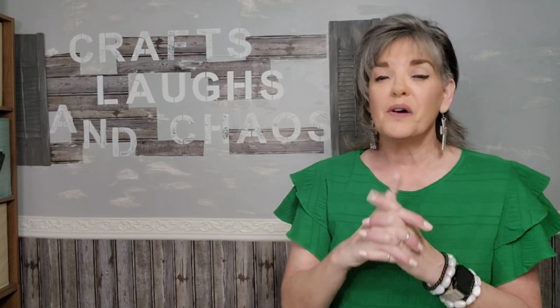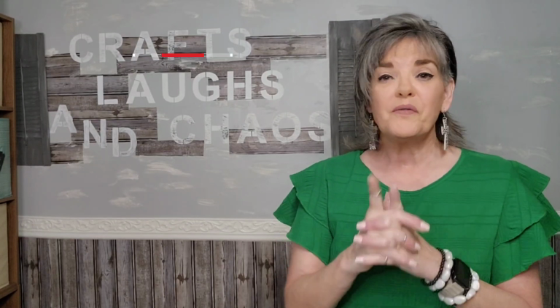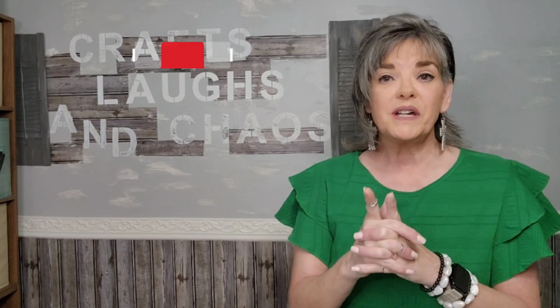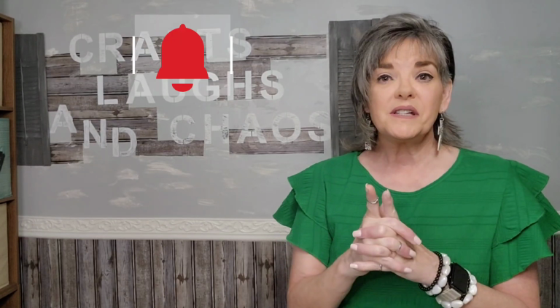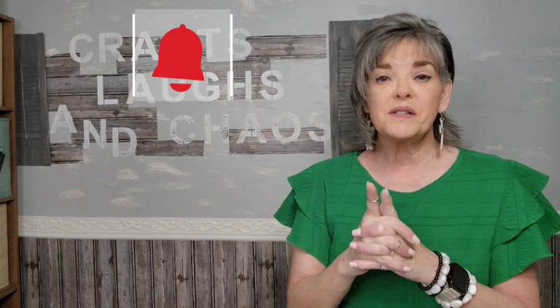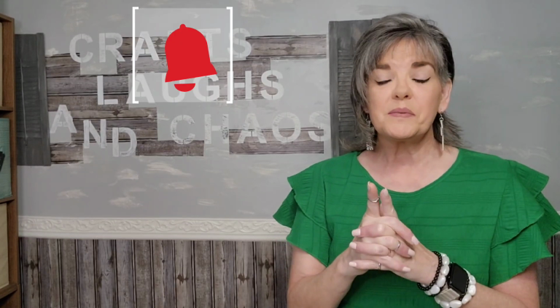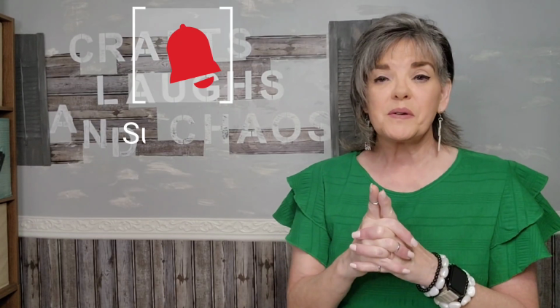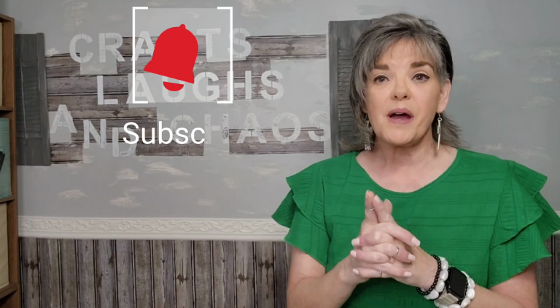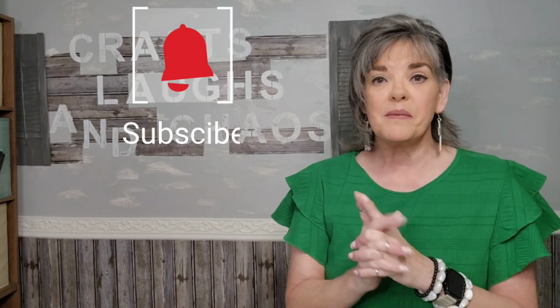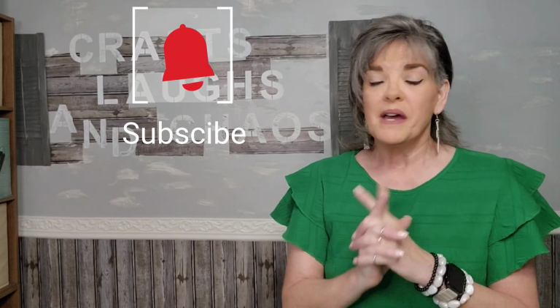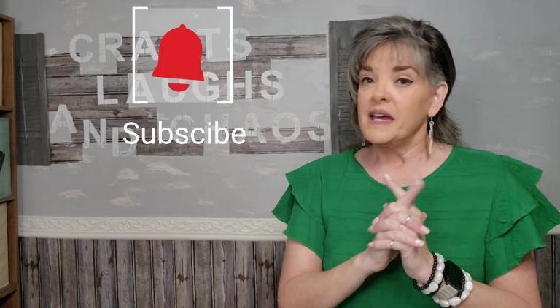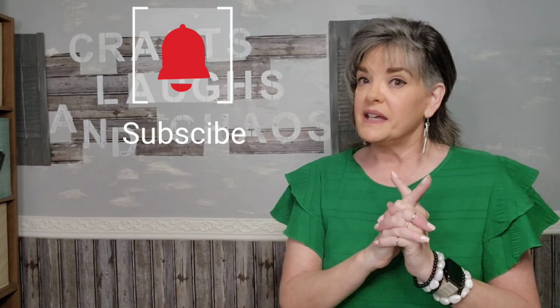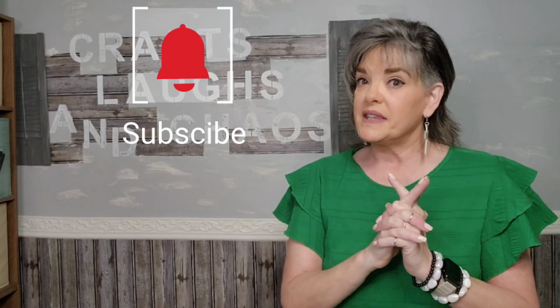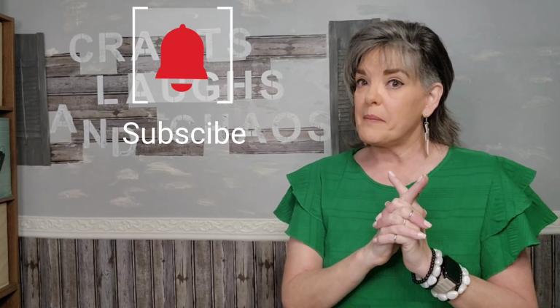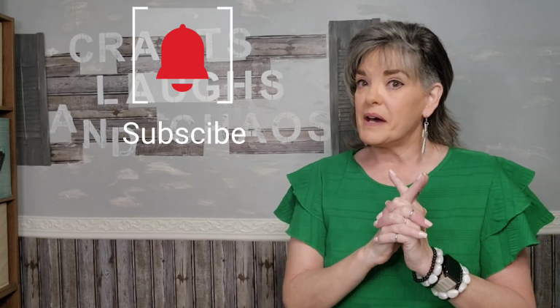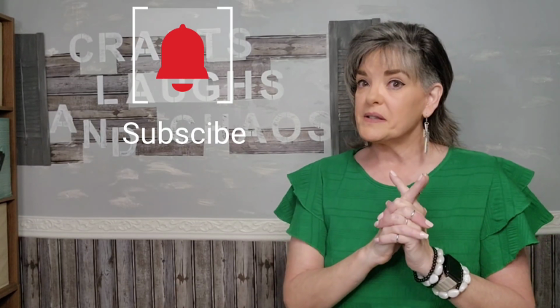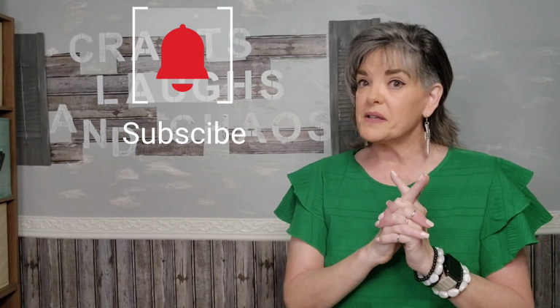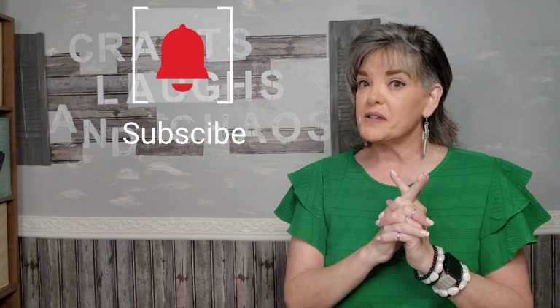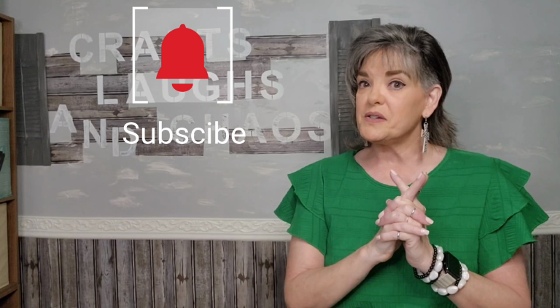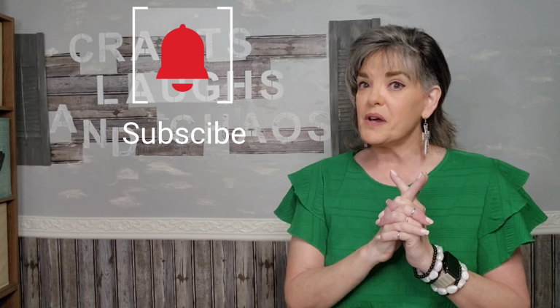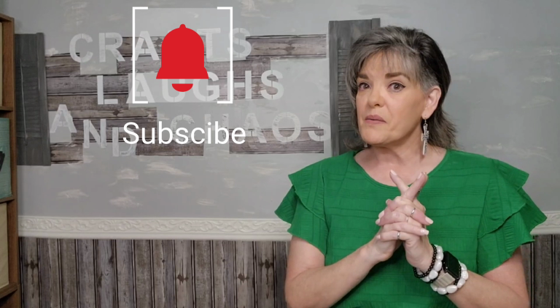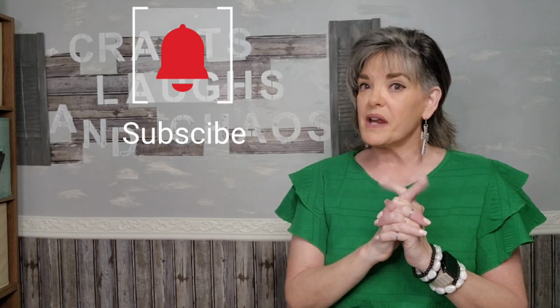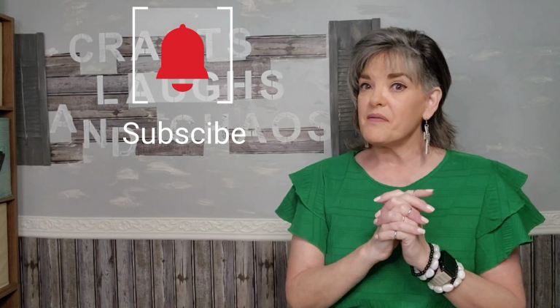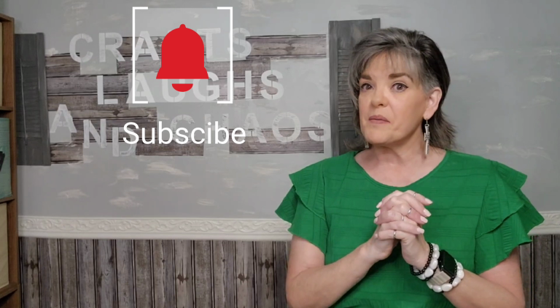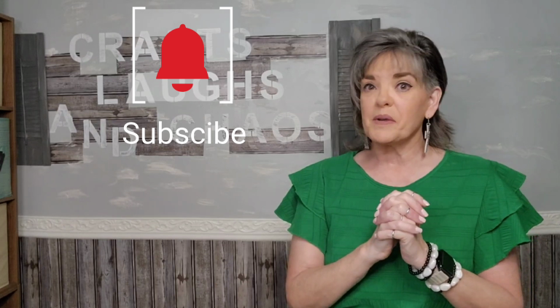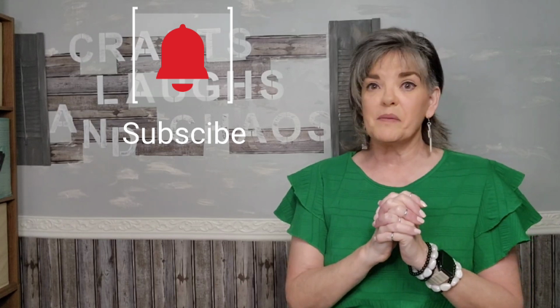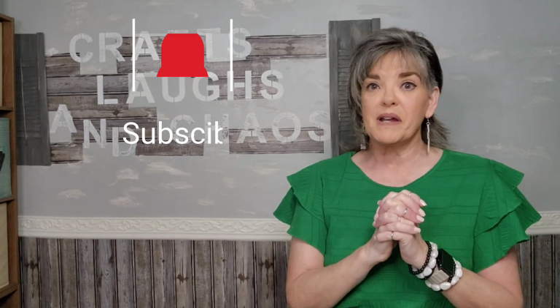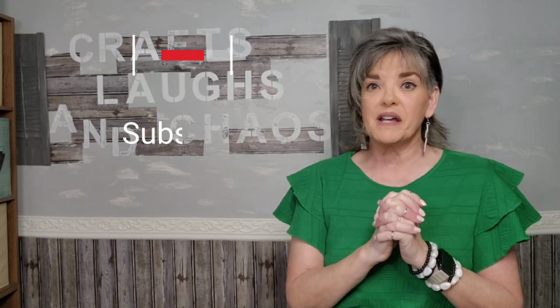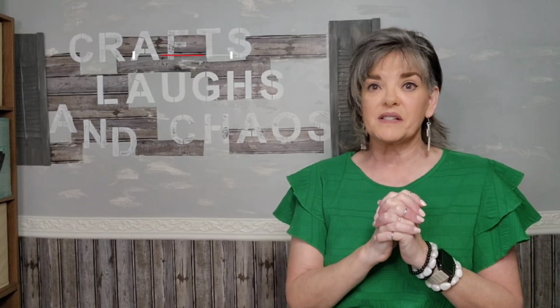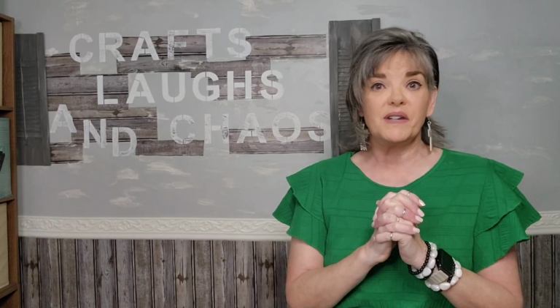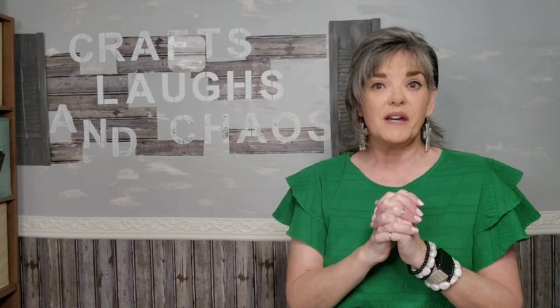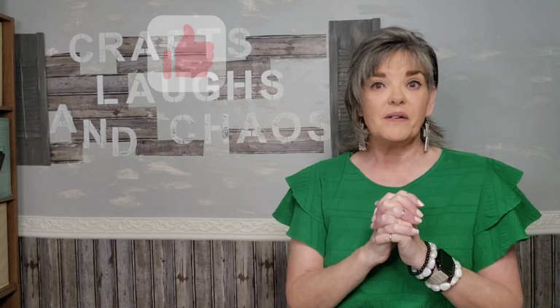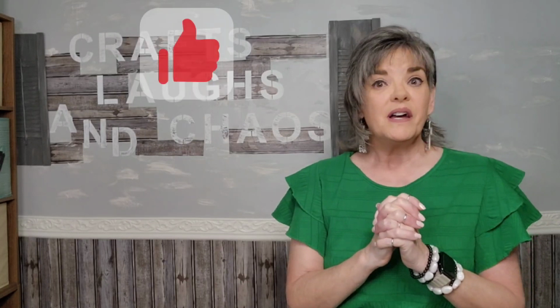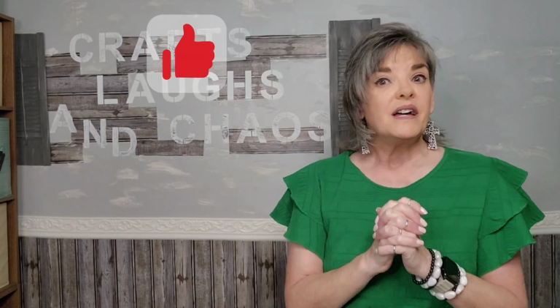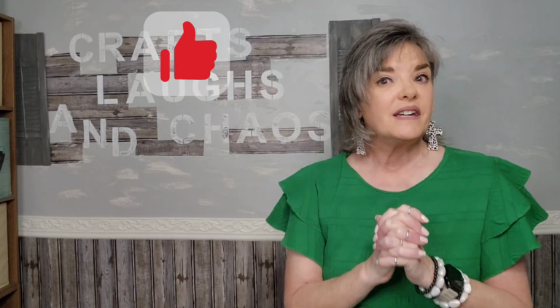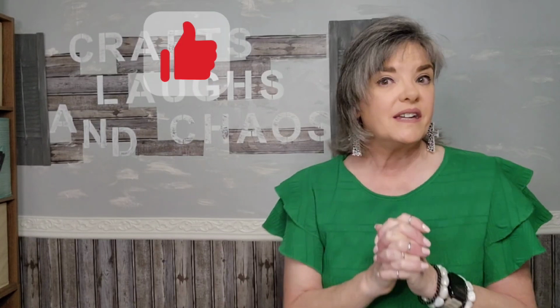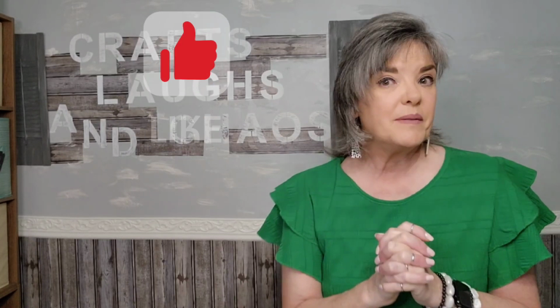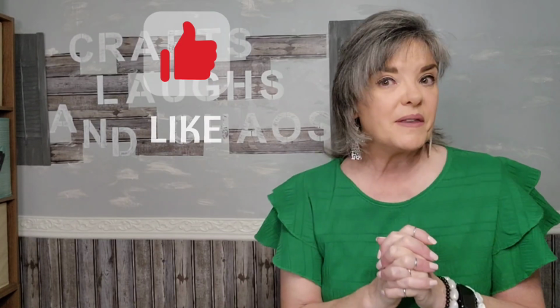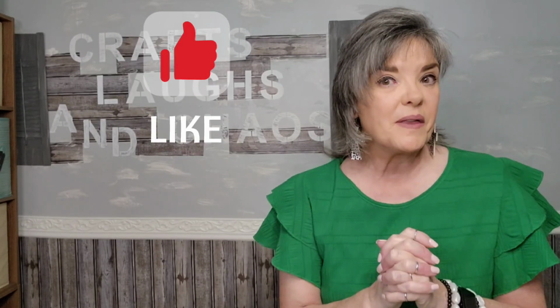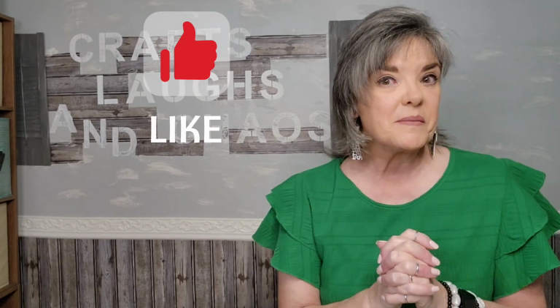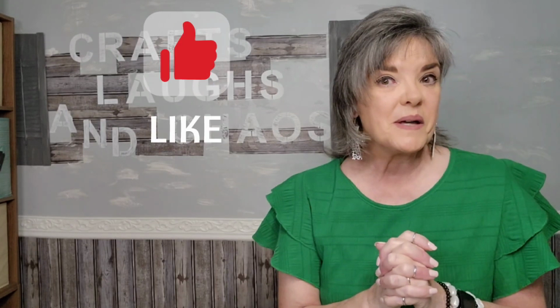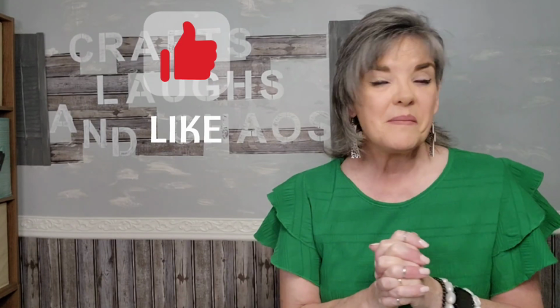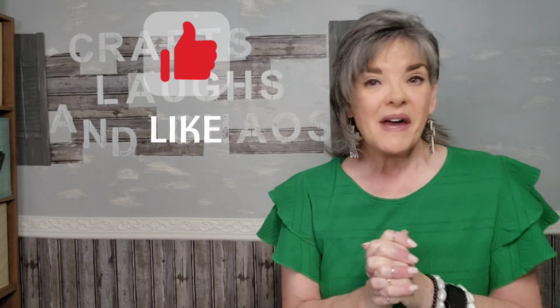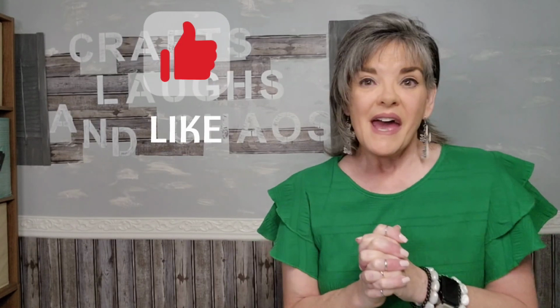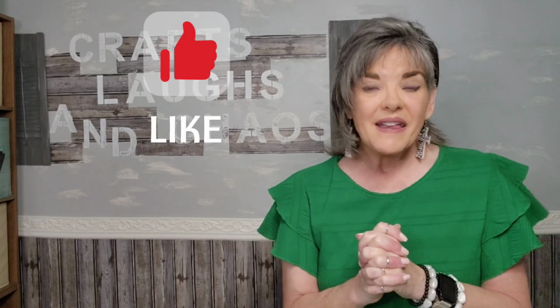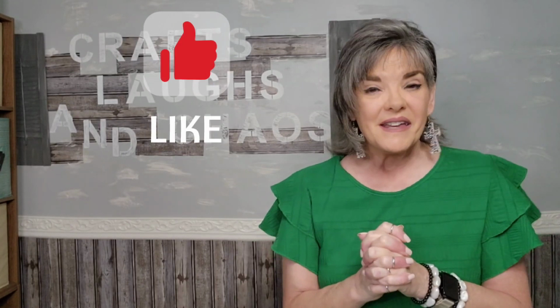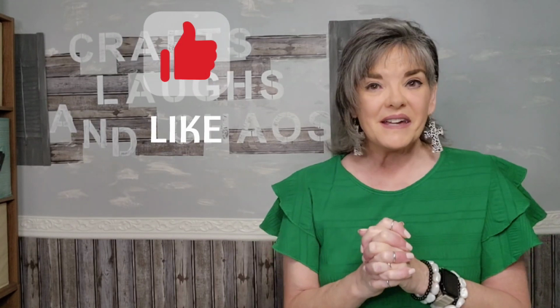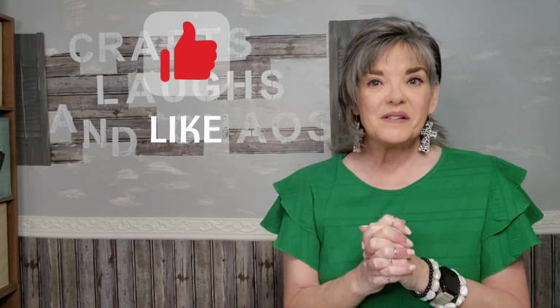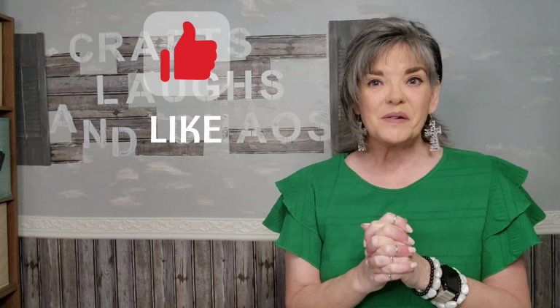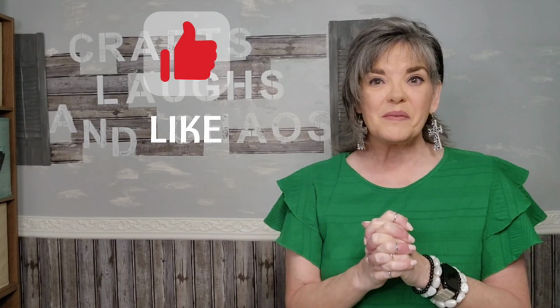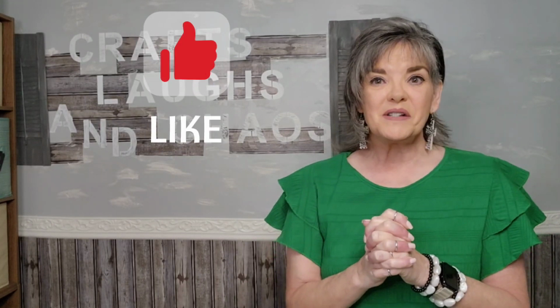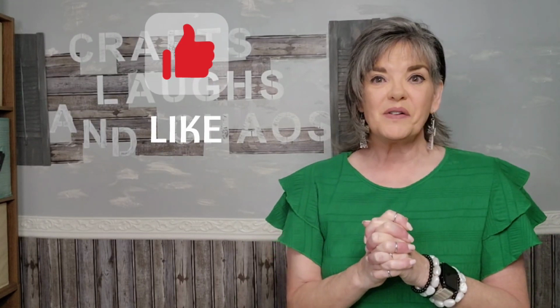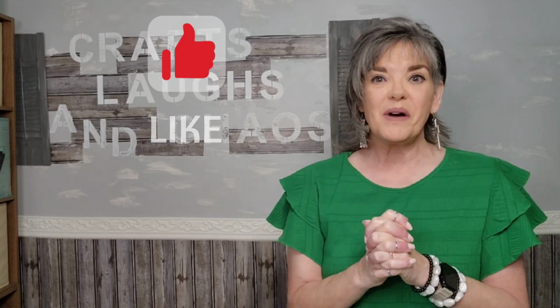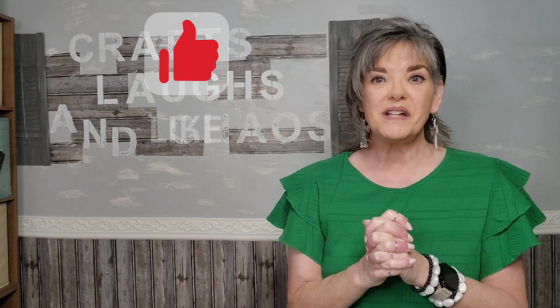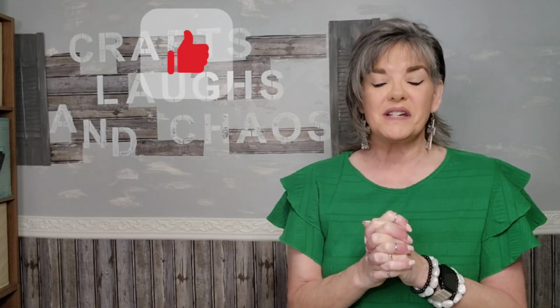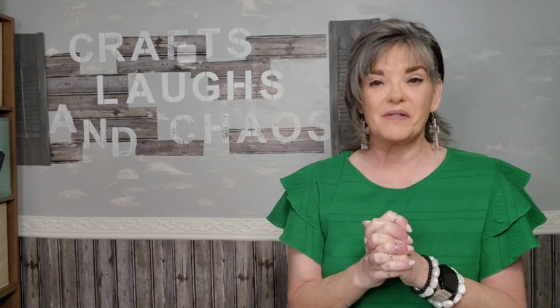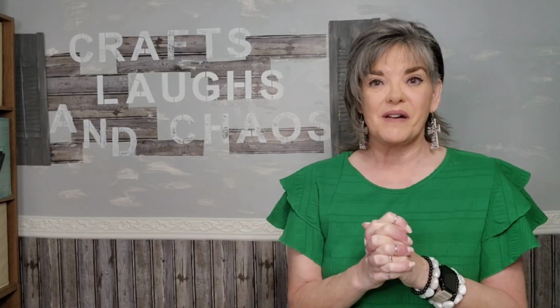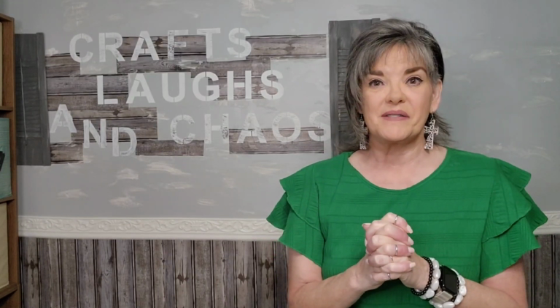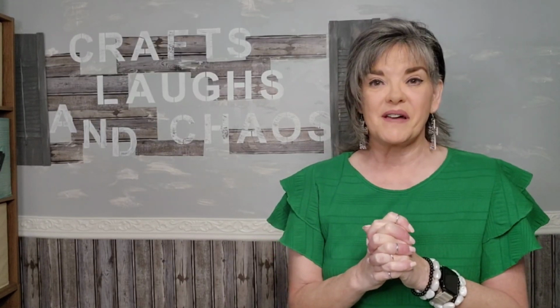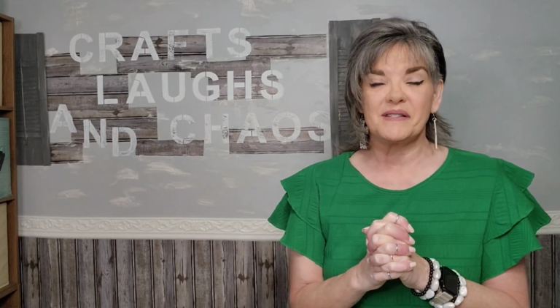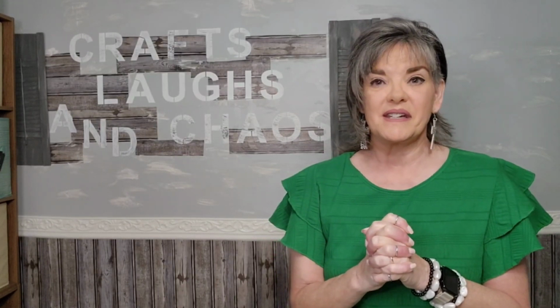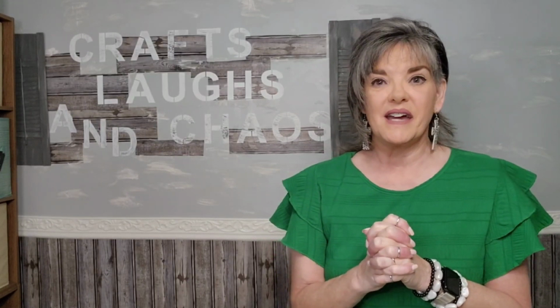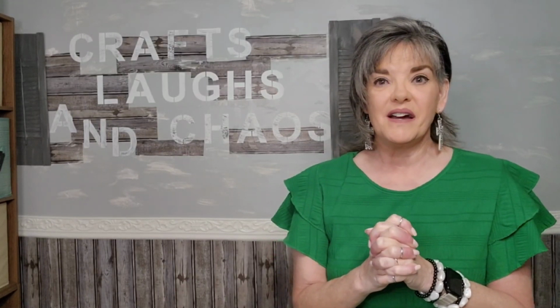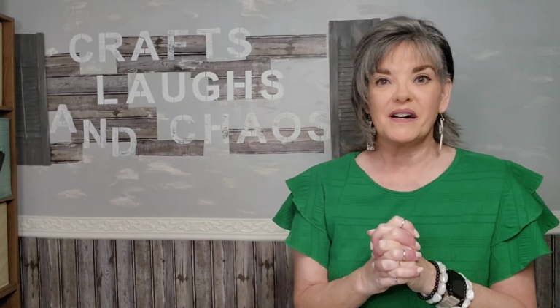Don't forget to subscribe, hit that bell so that you know when I've uploaded my next video, give me a thumbs up, and thank you so much for watching Crafts, Laughs, and Chaos.